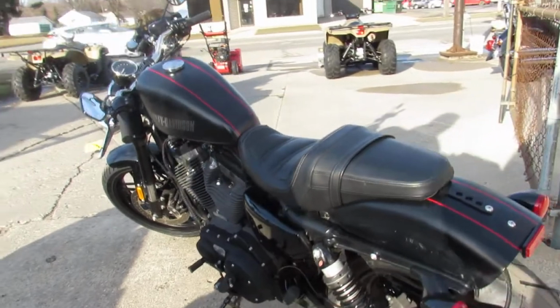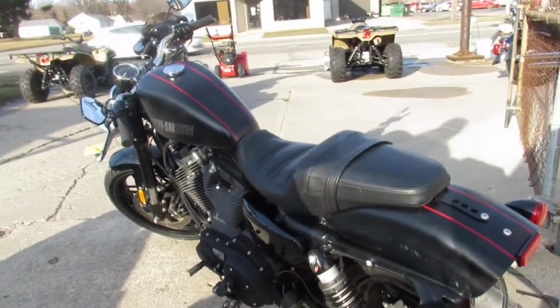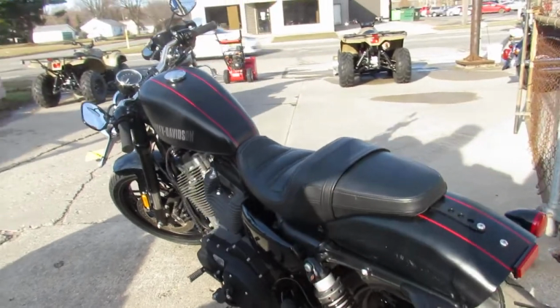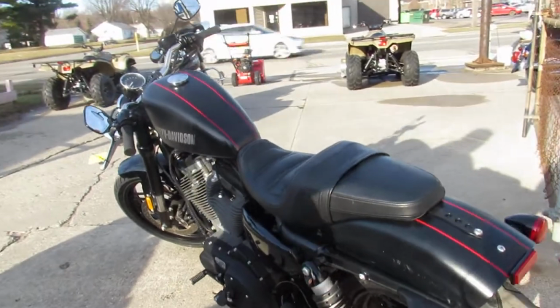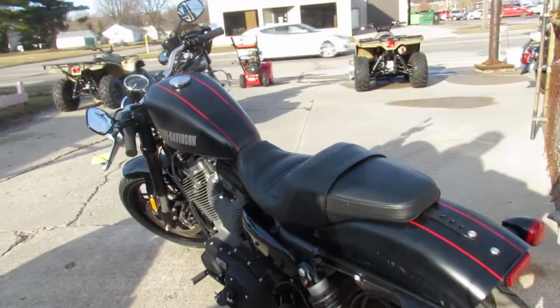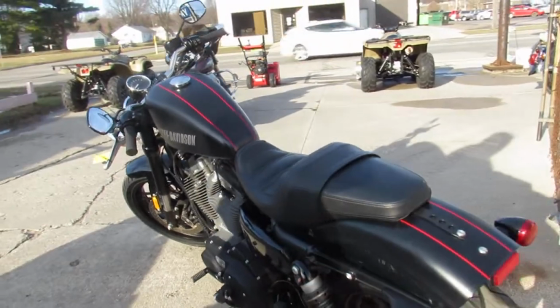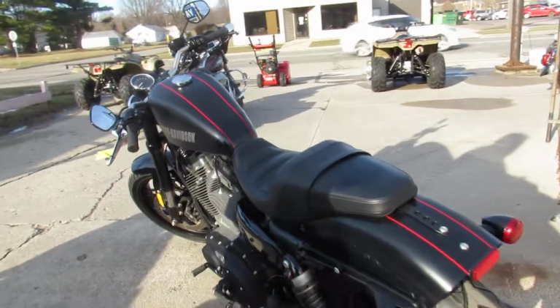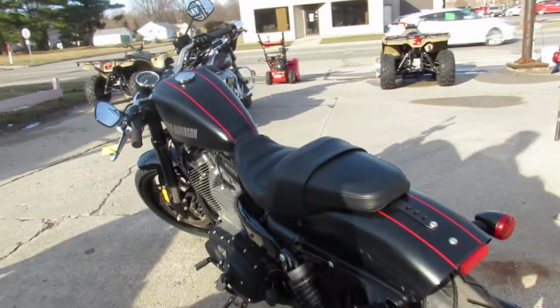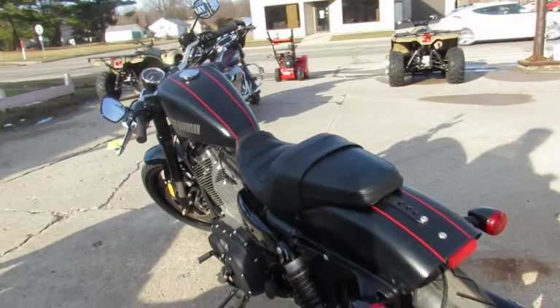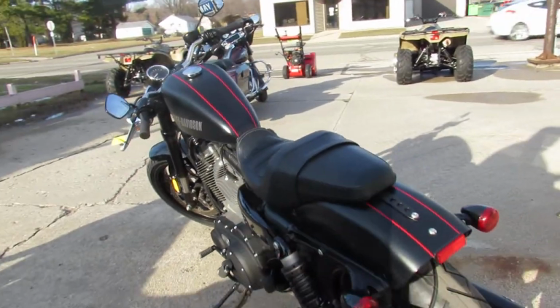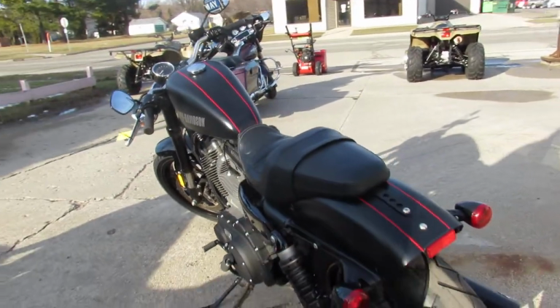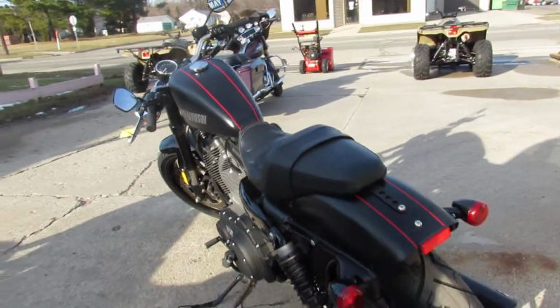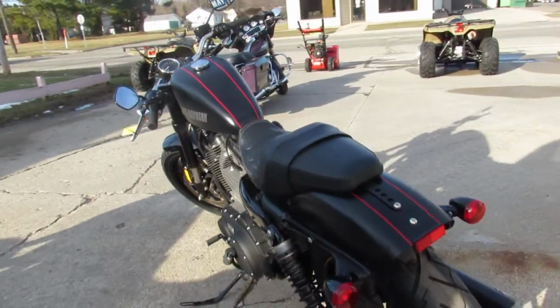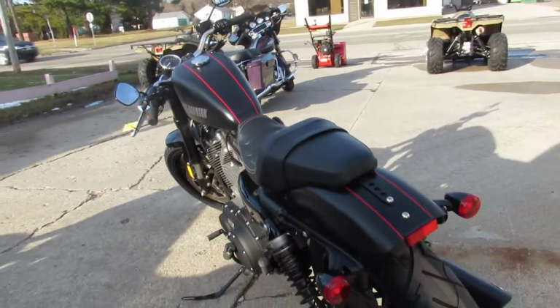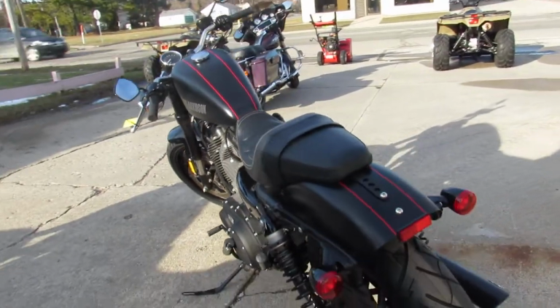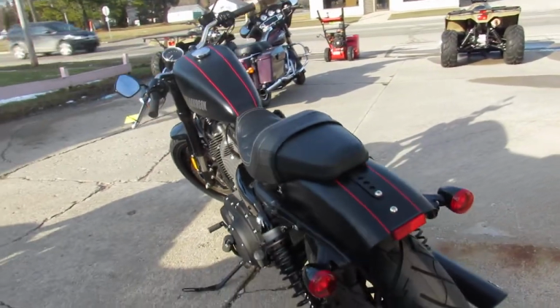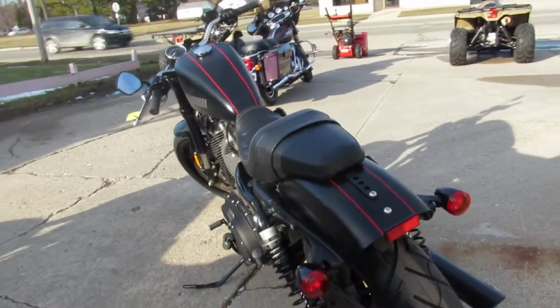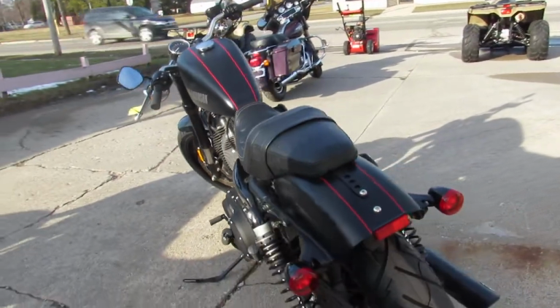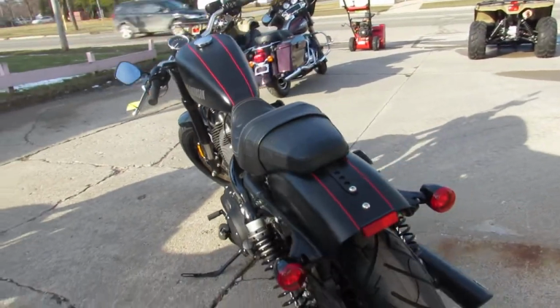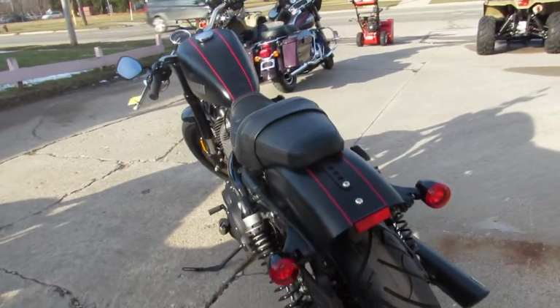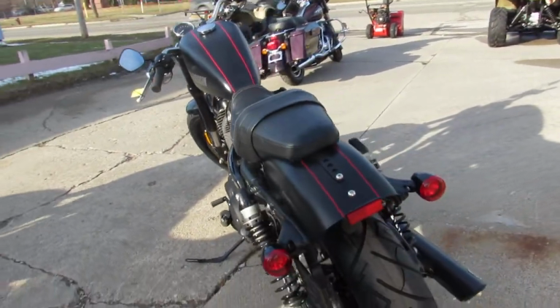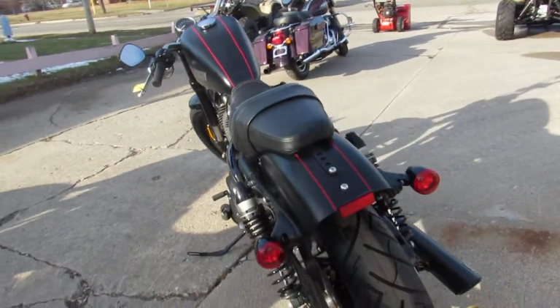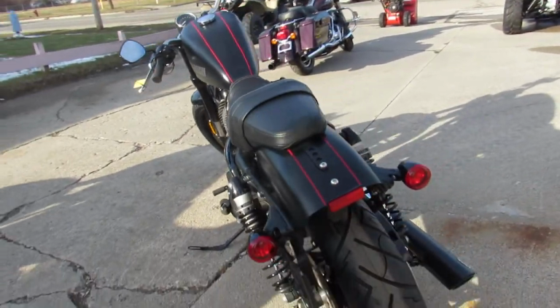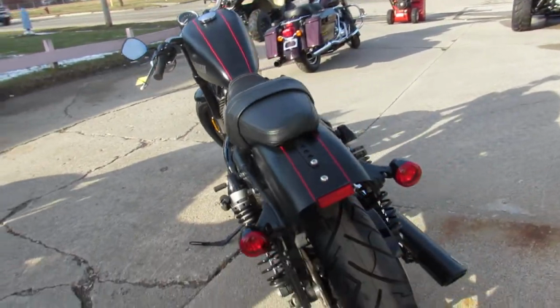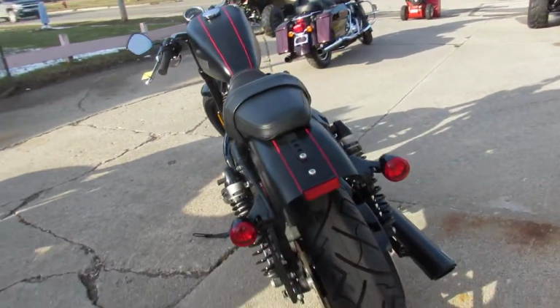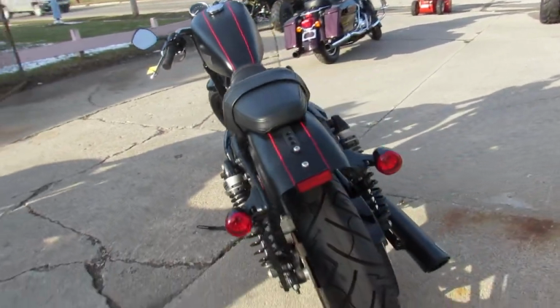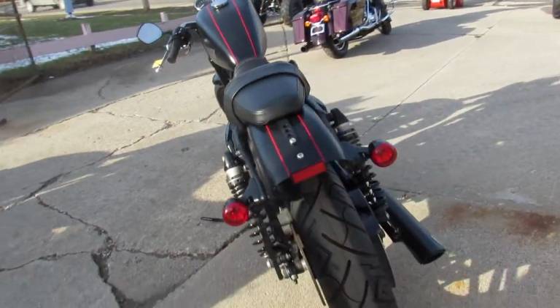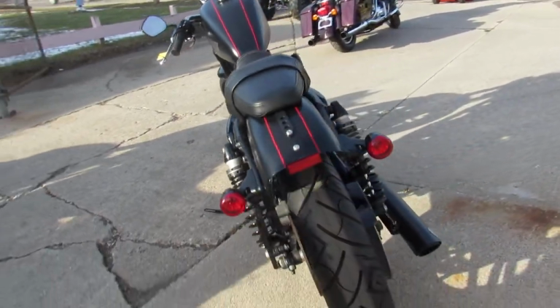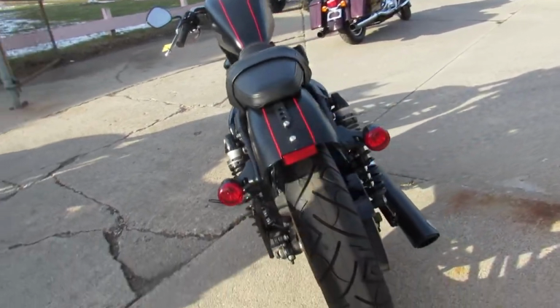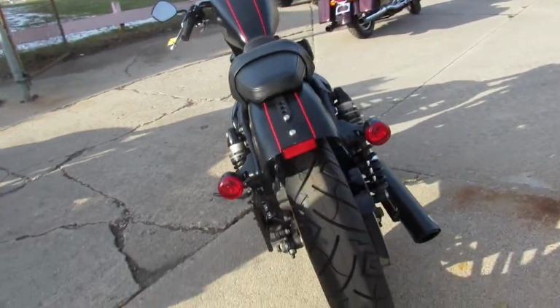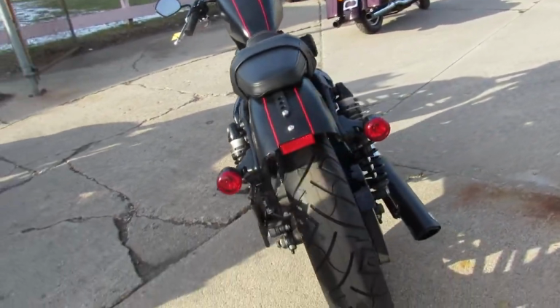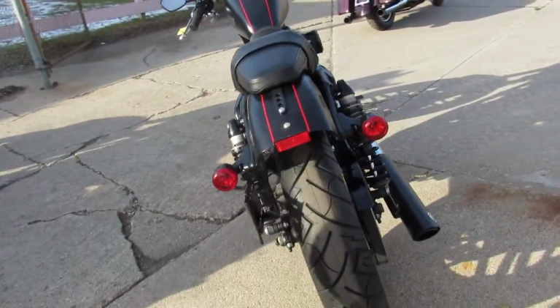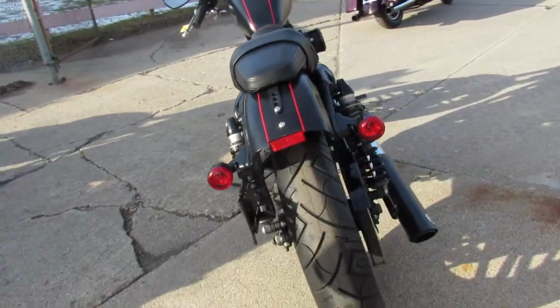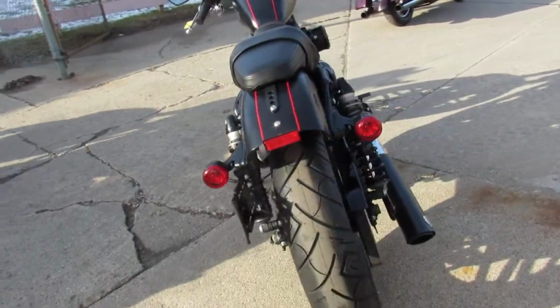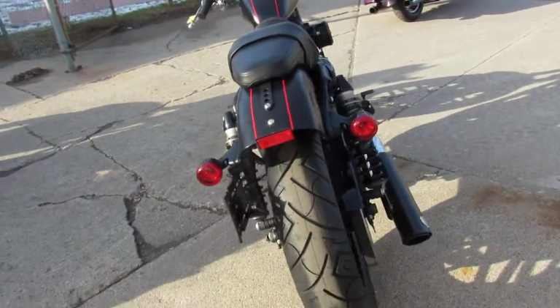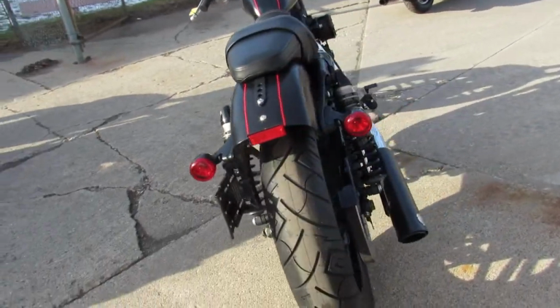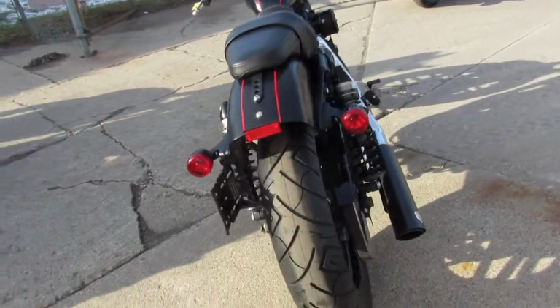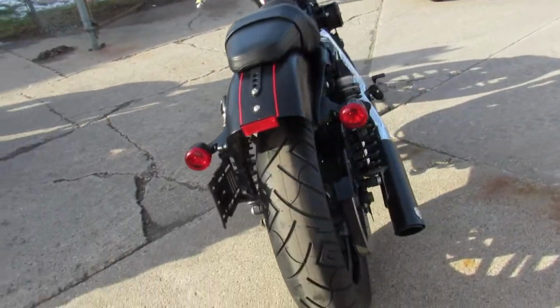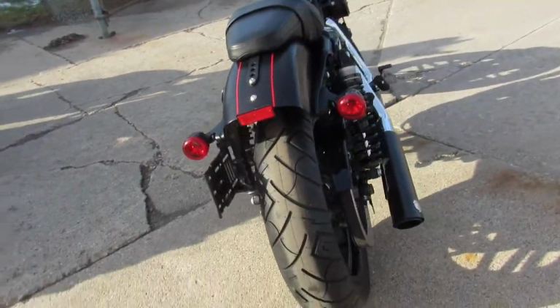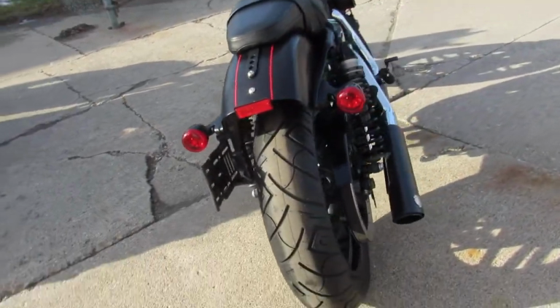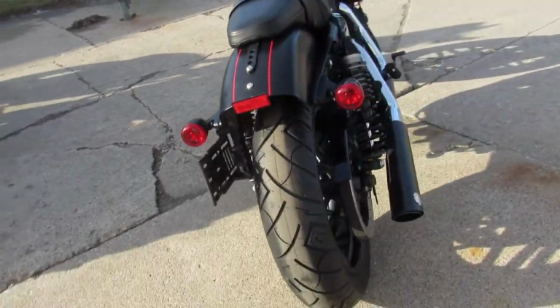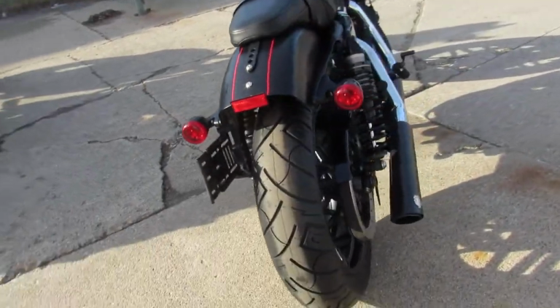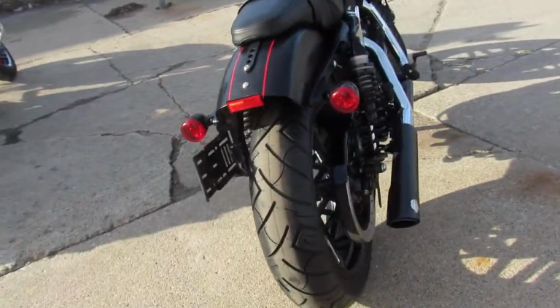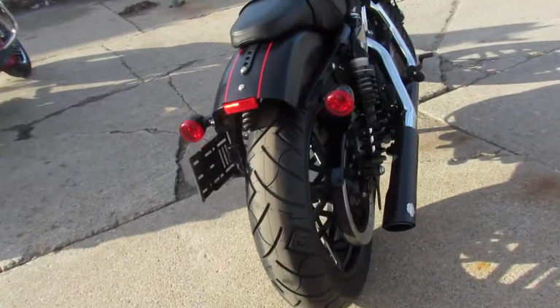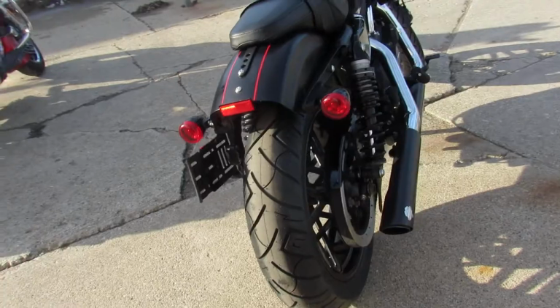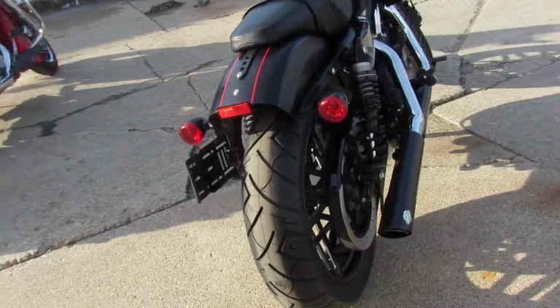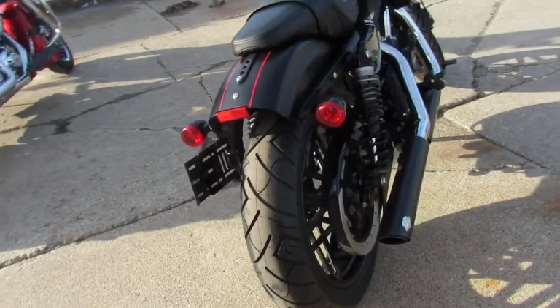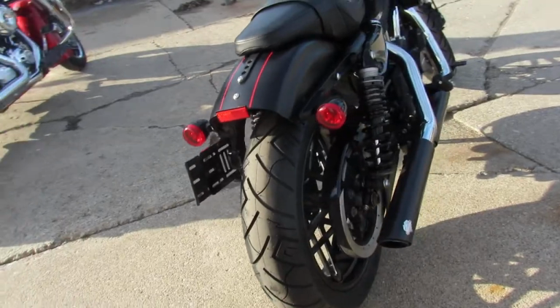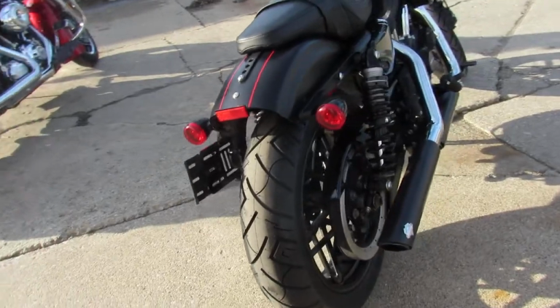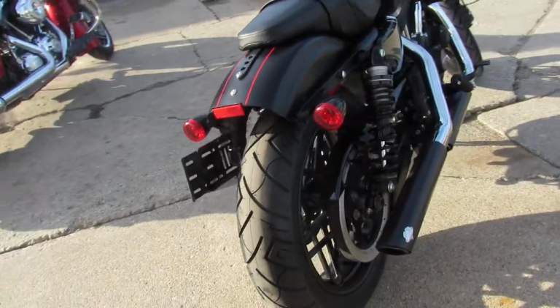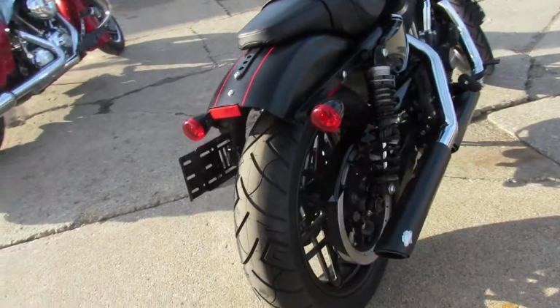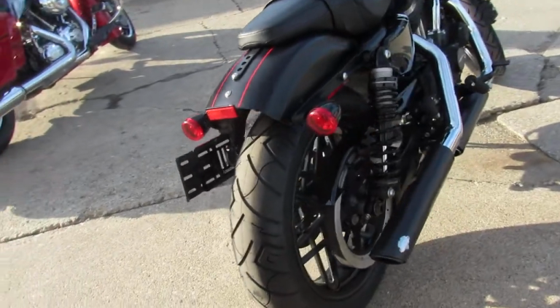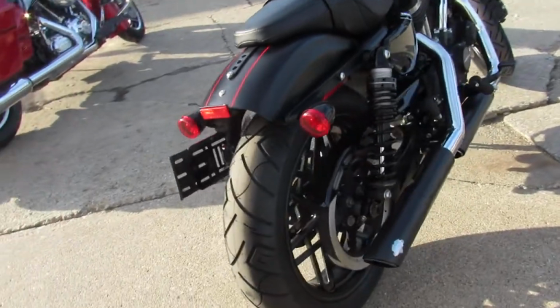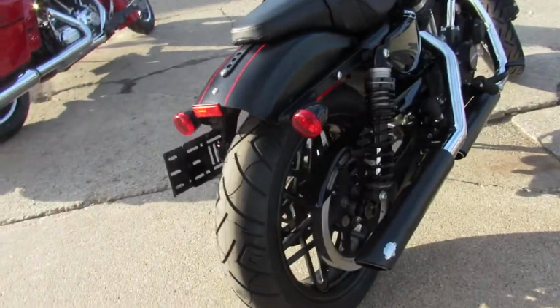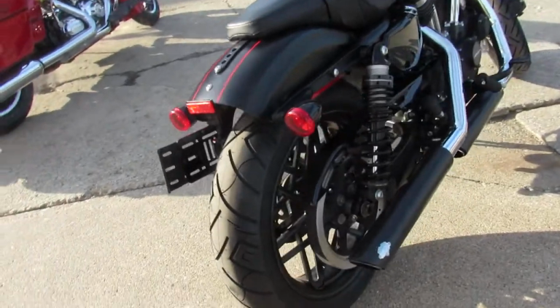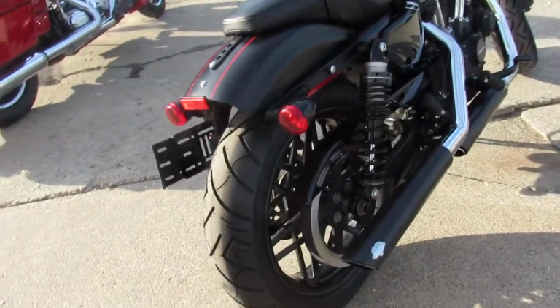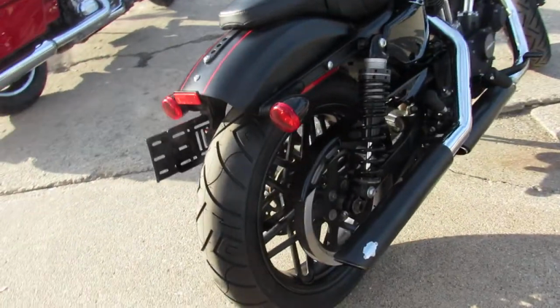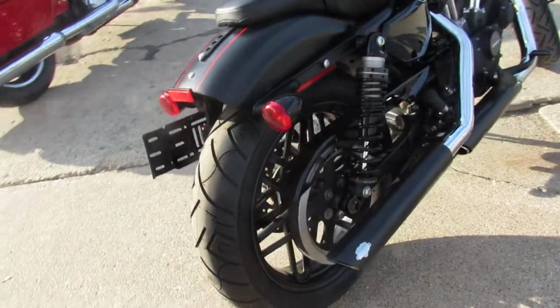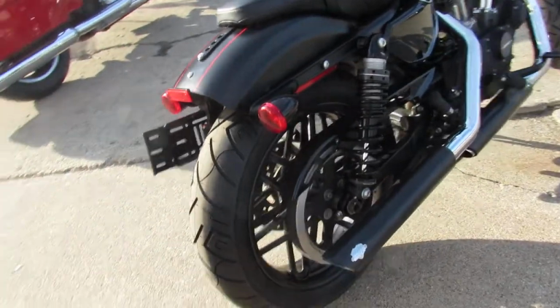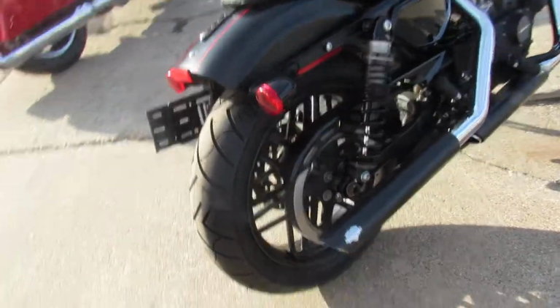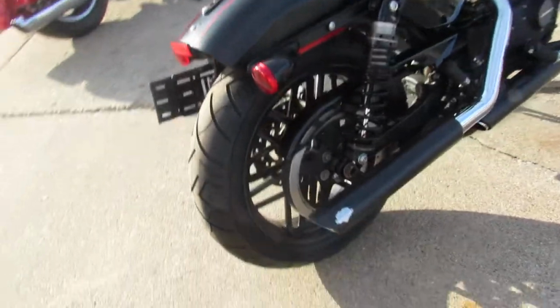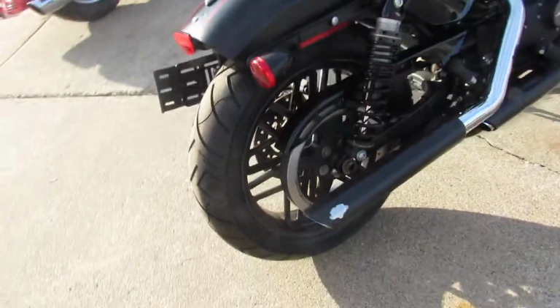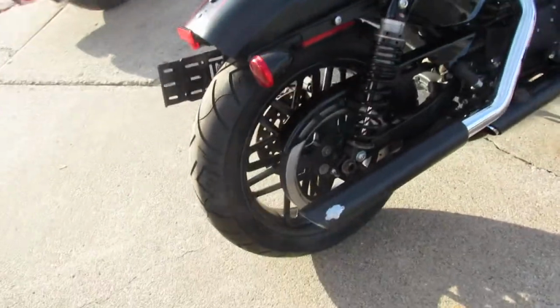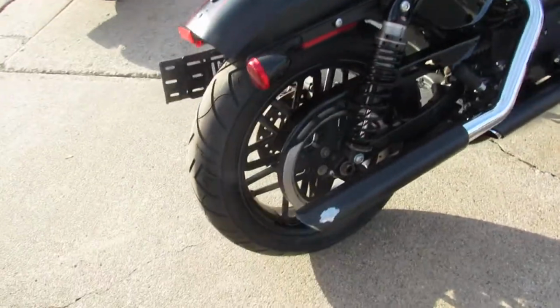Joker Racing air intake, advanced Heinz exhaust. Just serviced at the dealership, inspected, certified, and includes a 6 month warranty, guys.